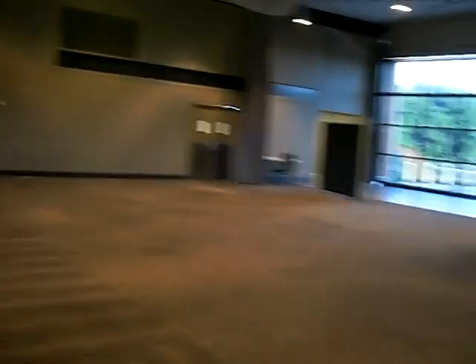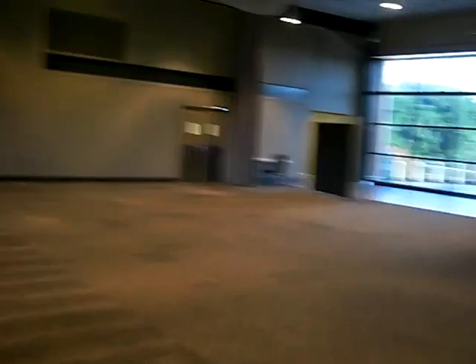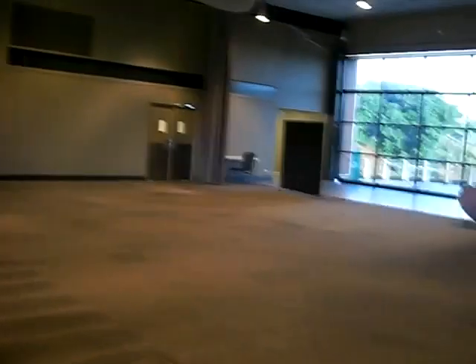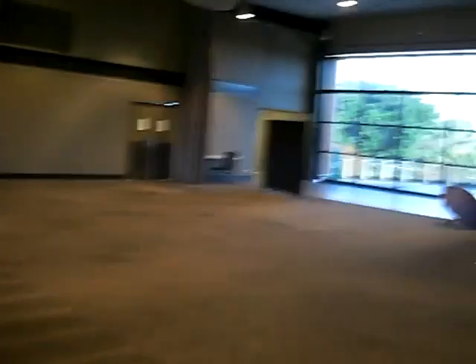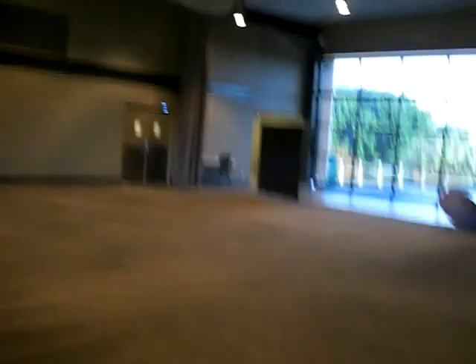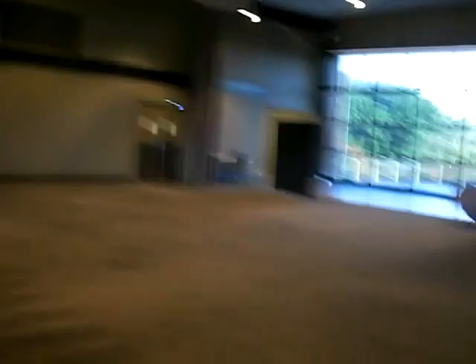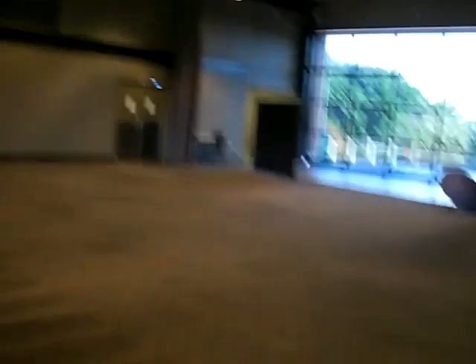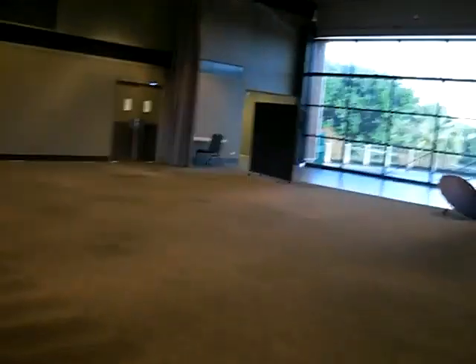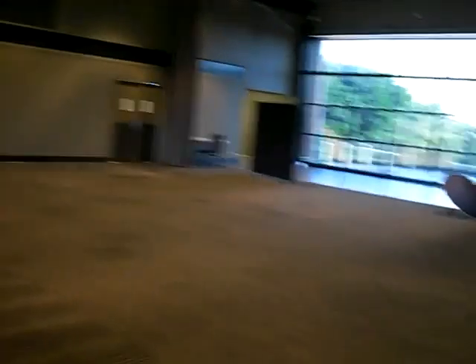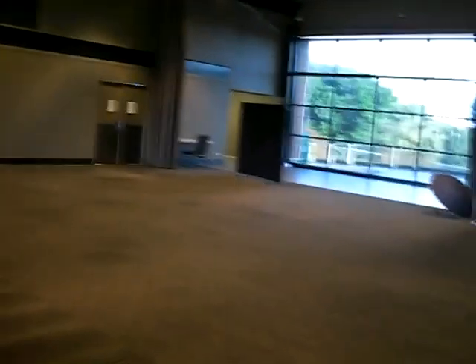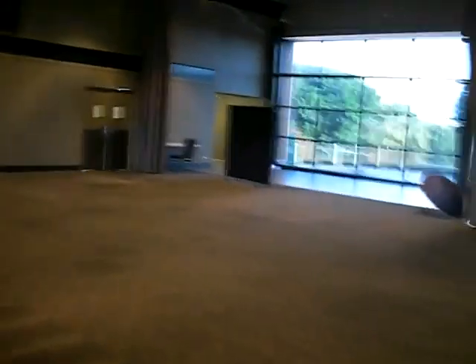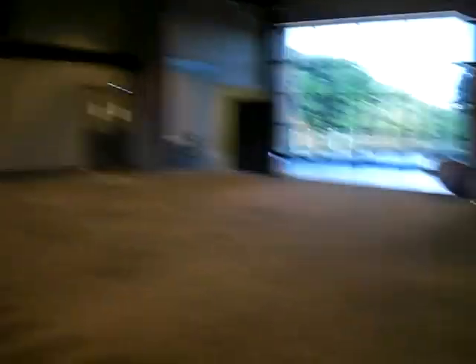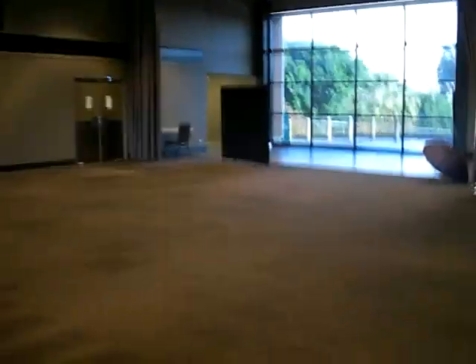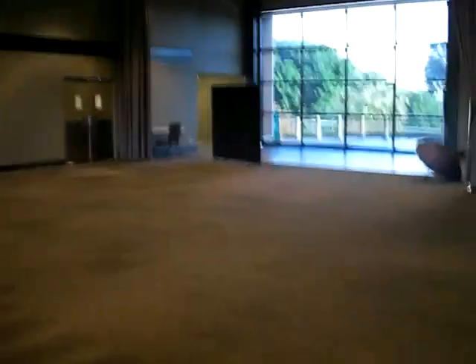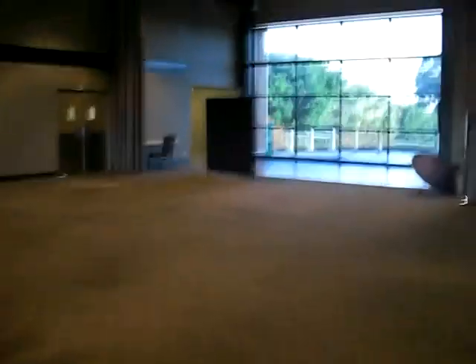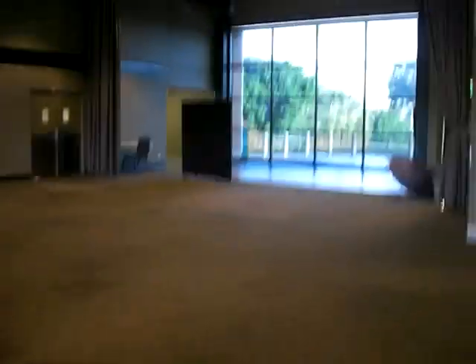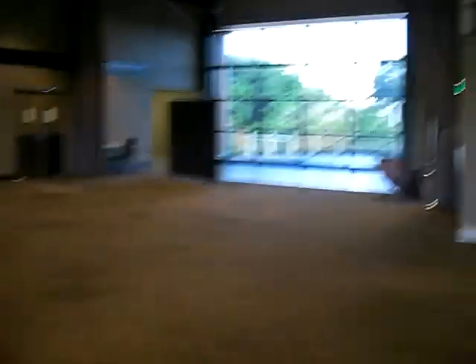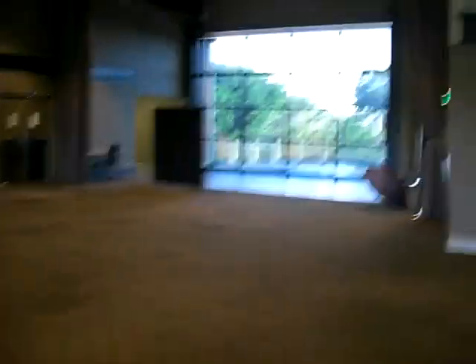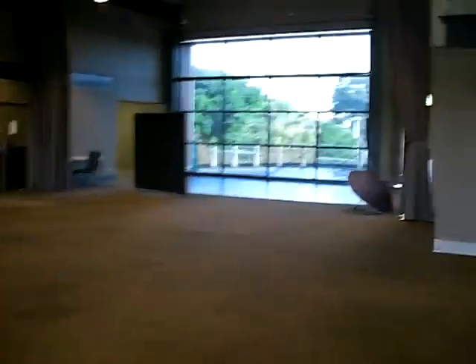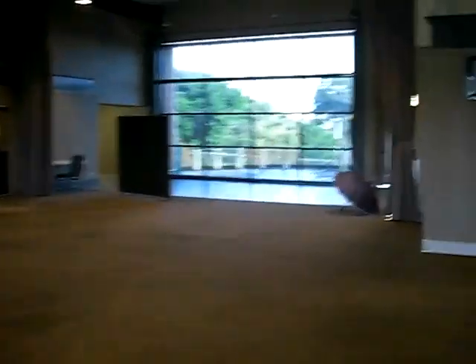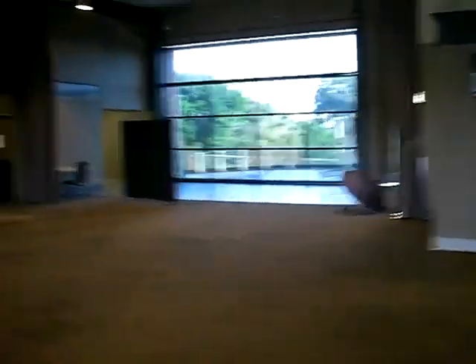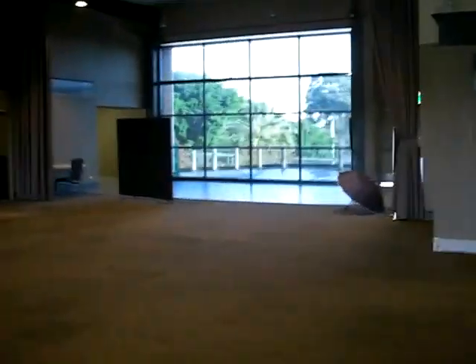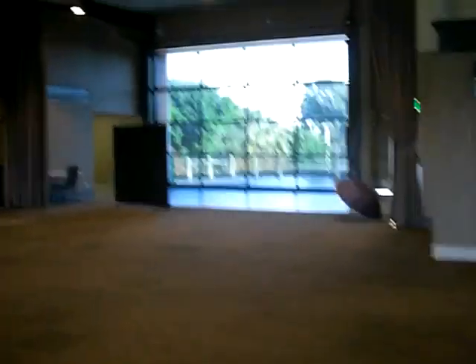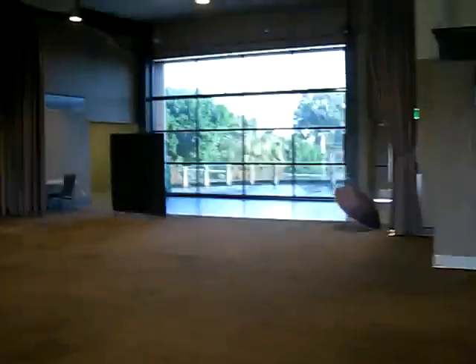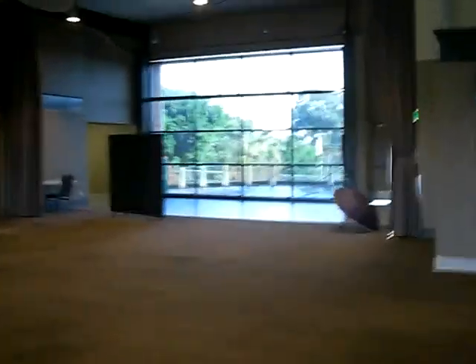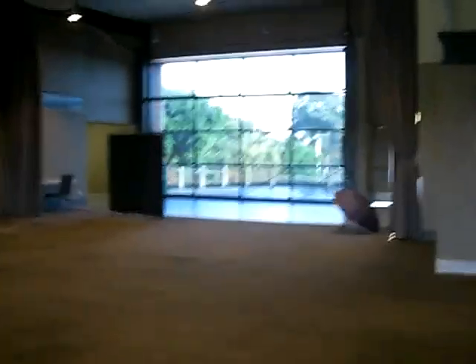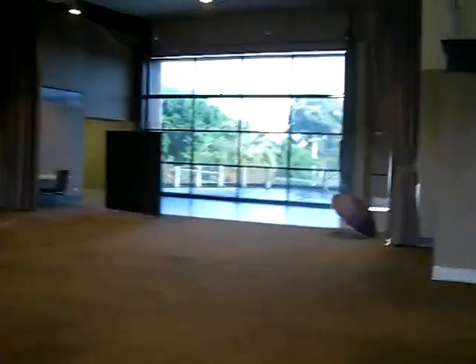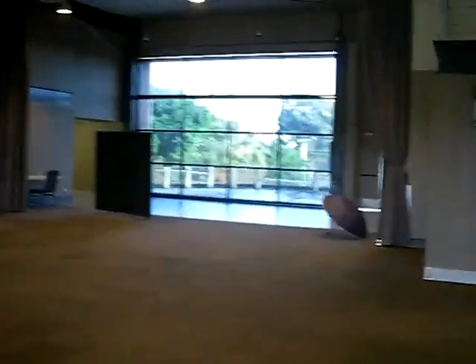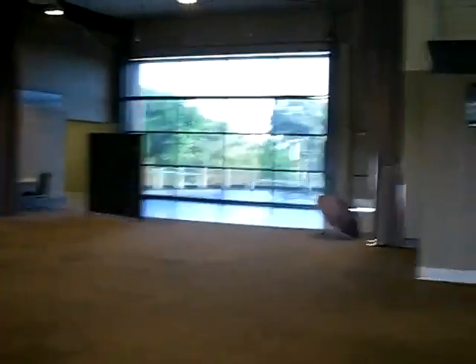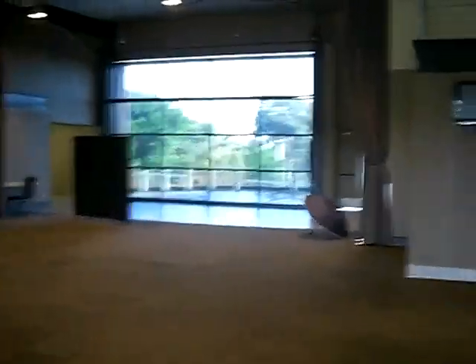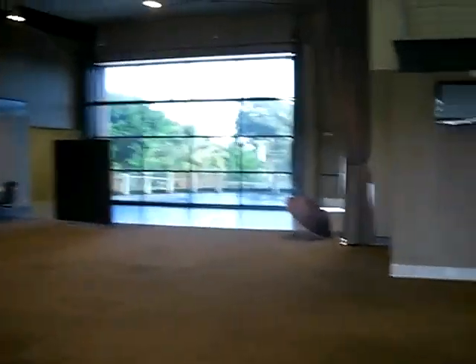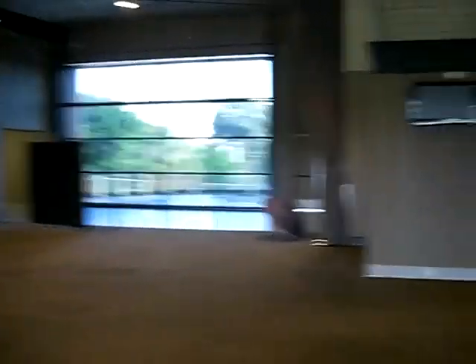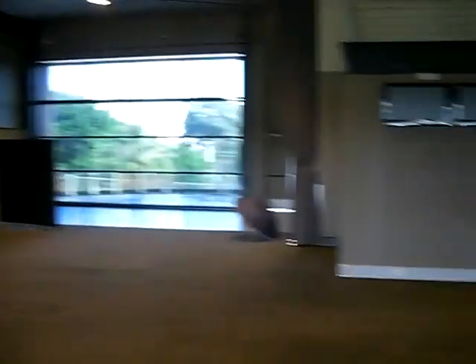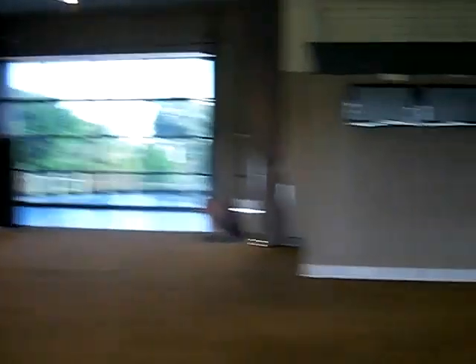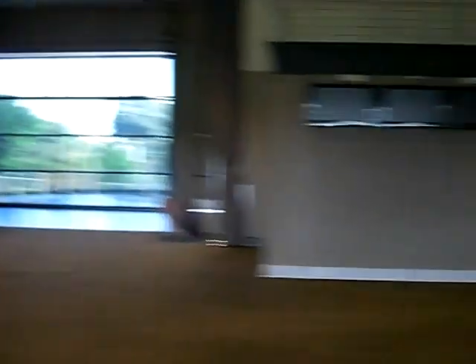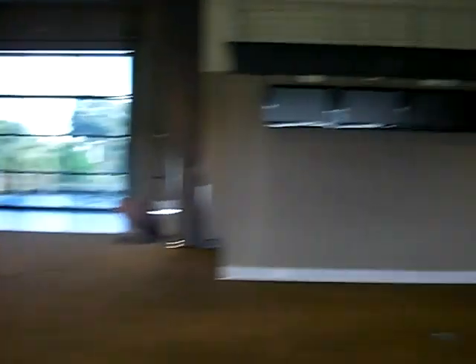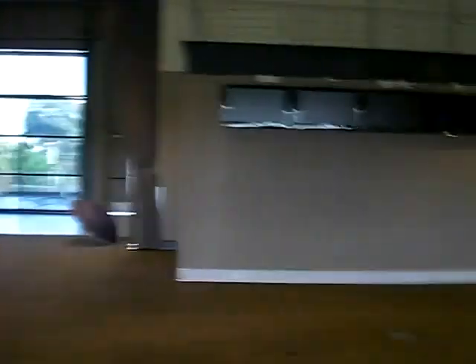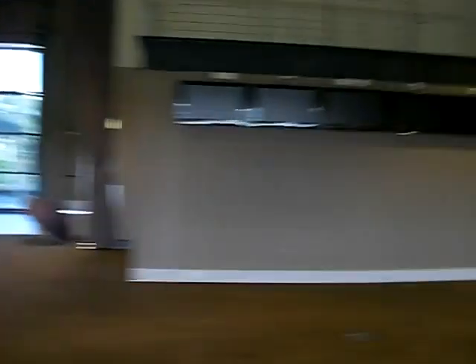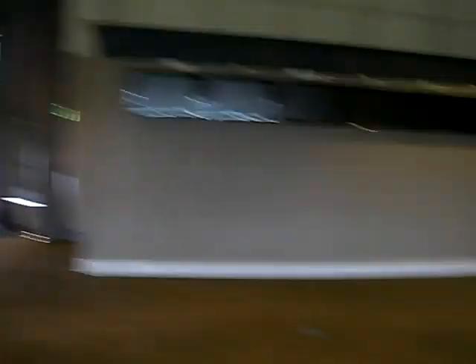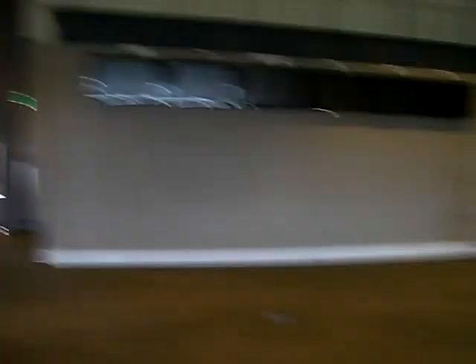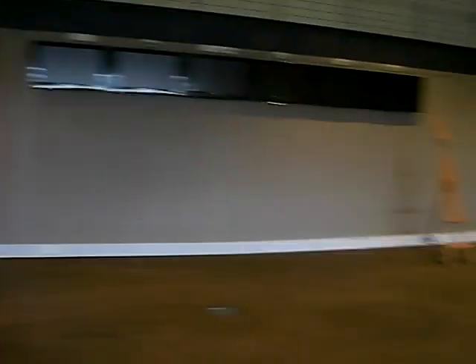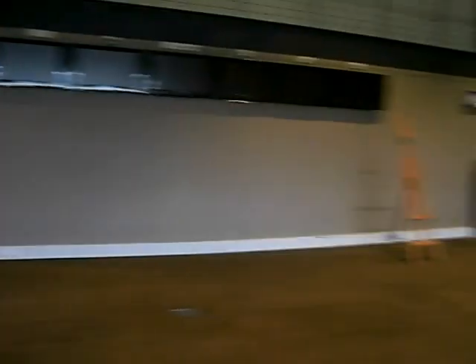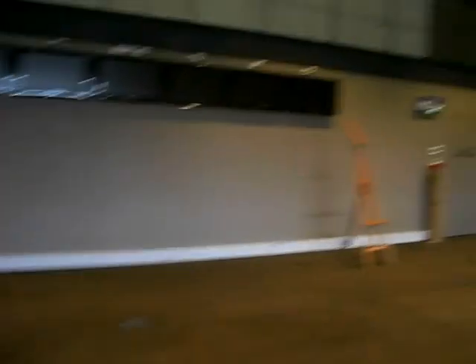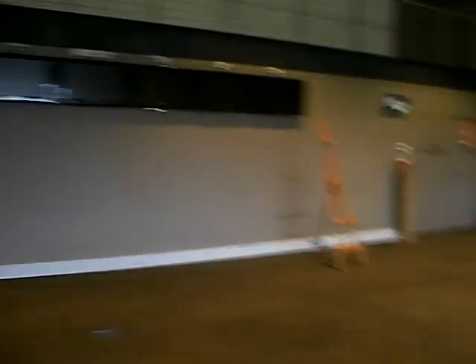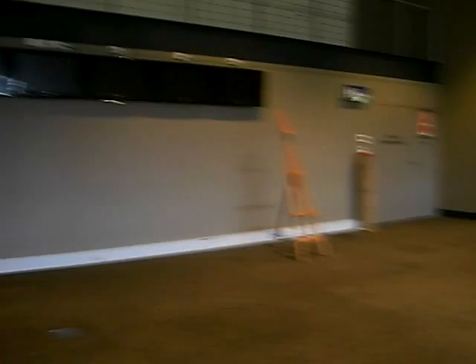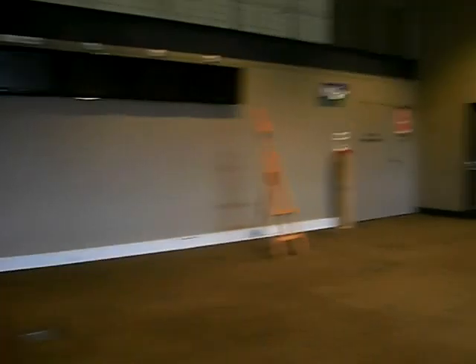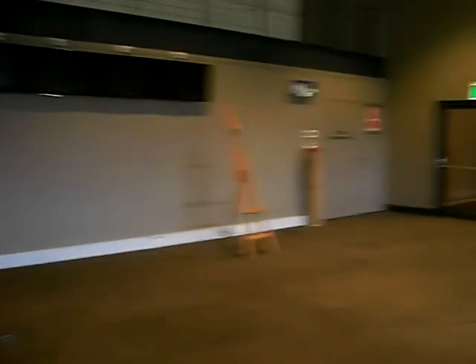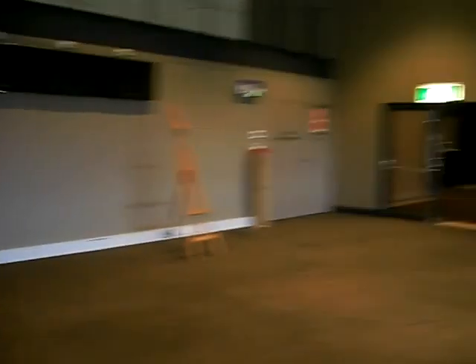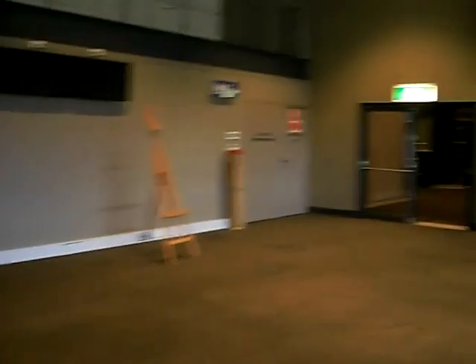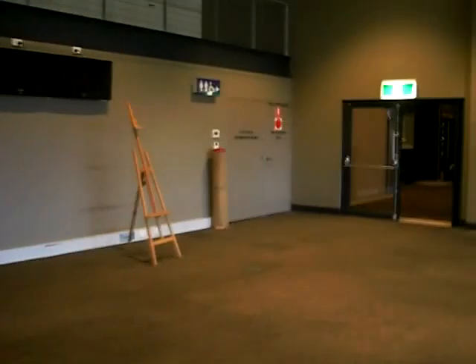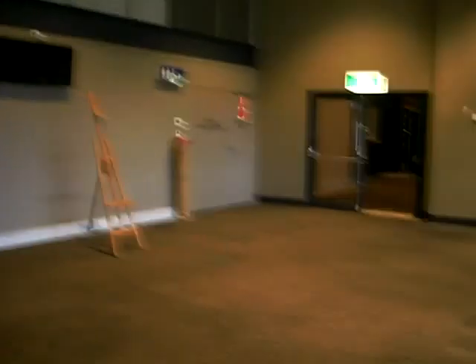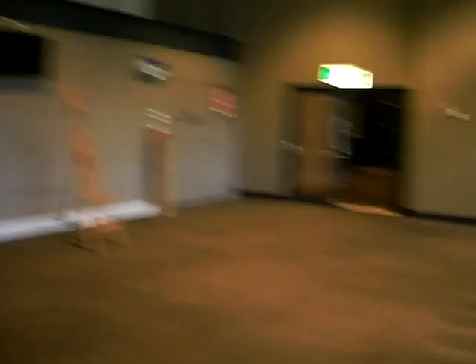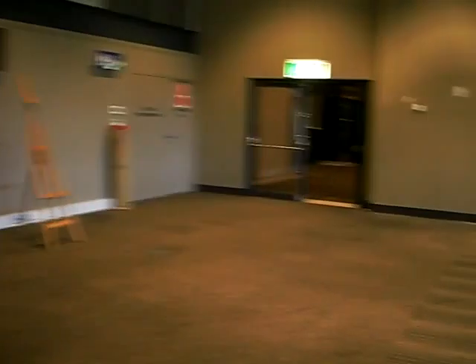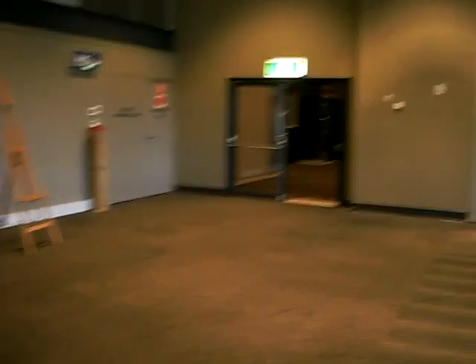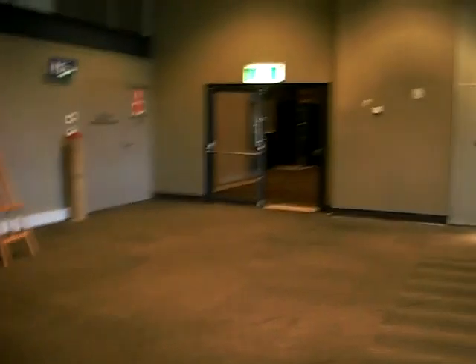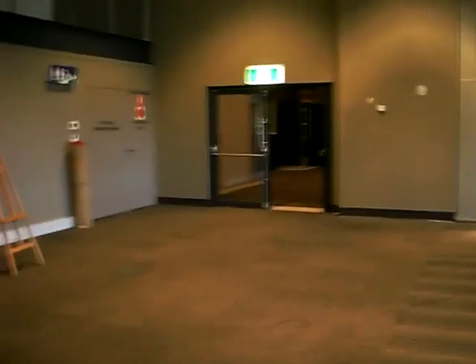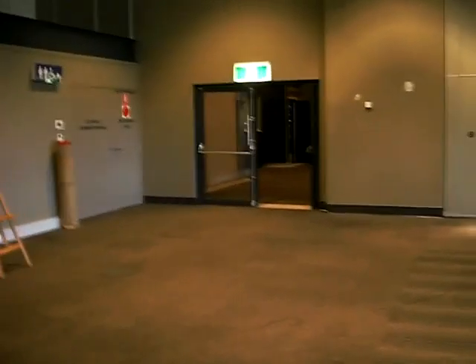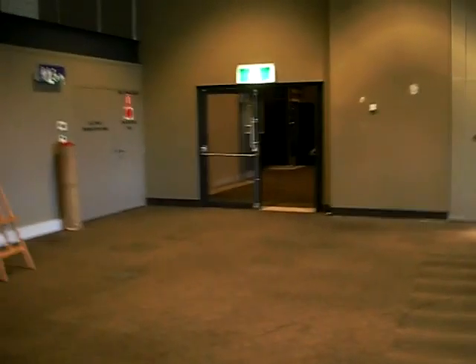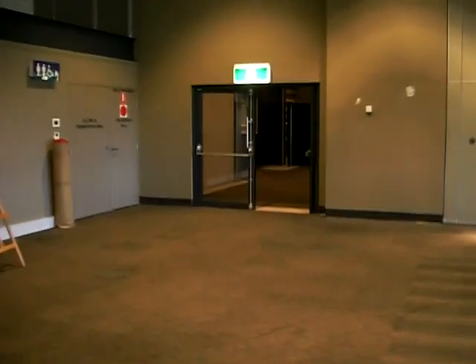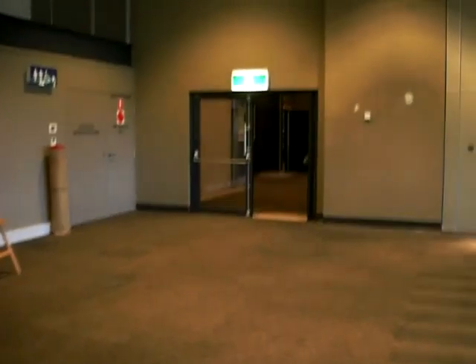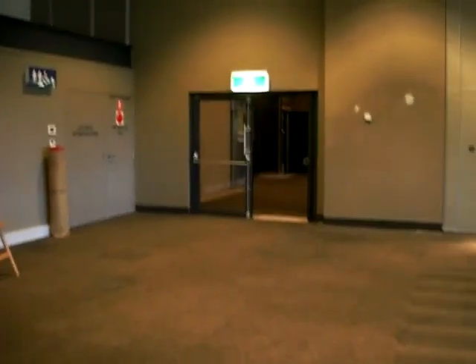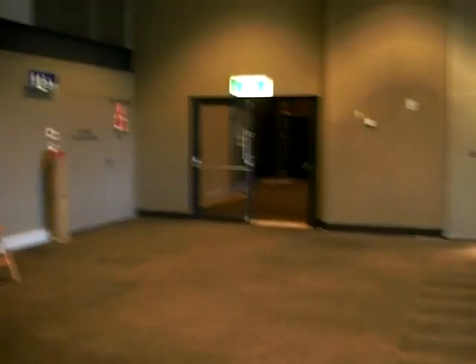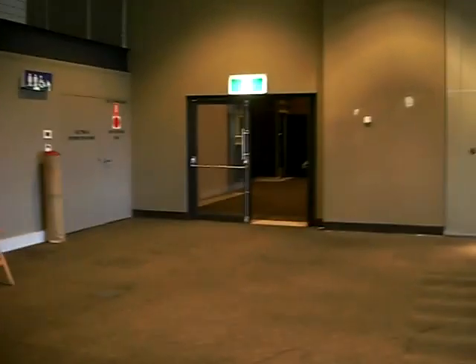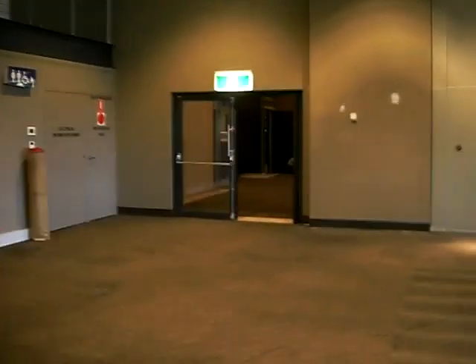You've got blackout blinds as well, and this curtain comes across to close off the back of that area.